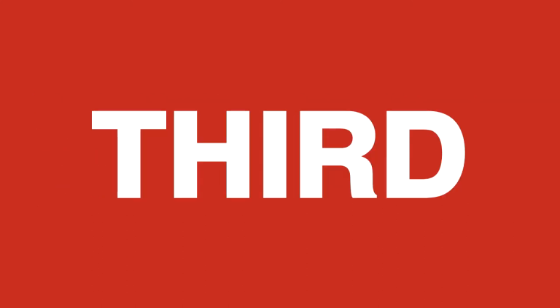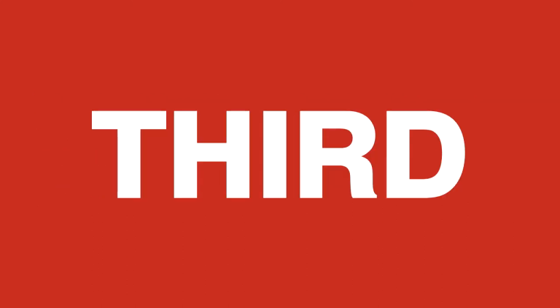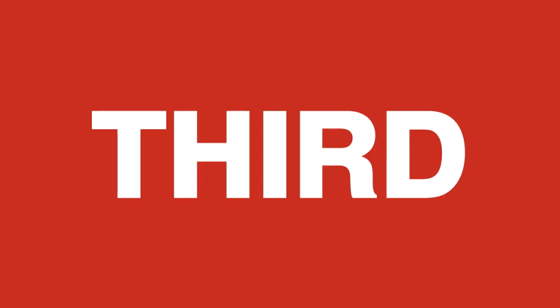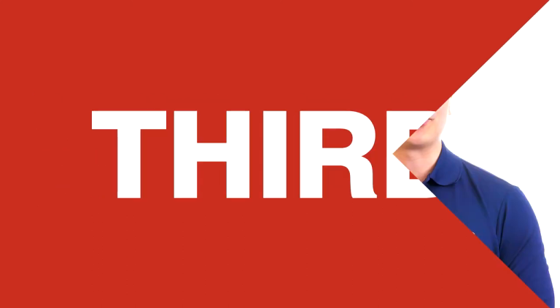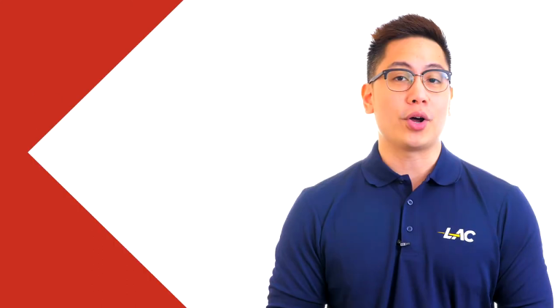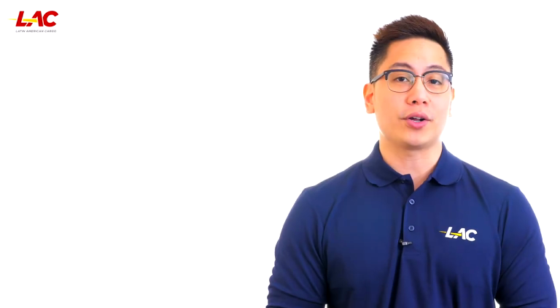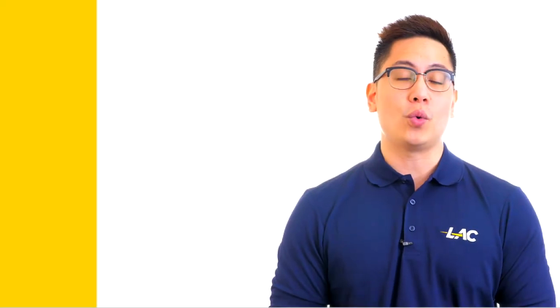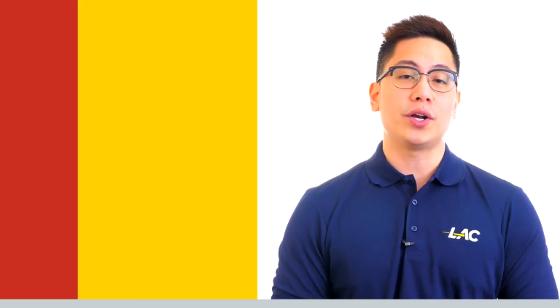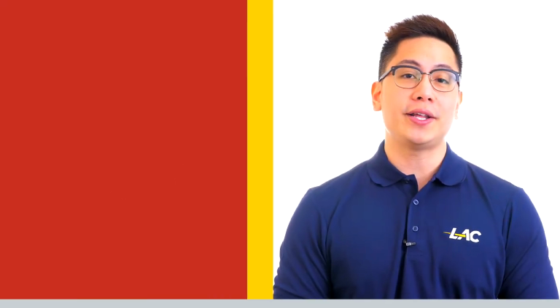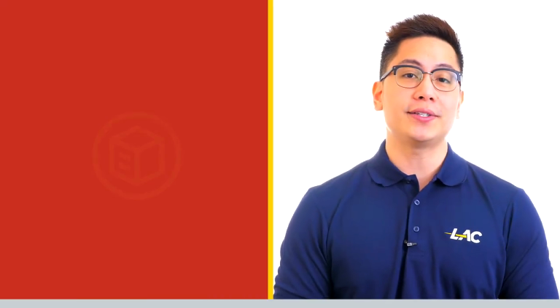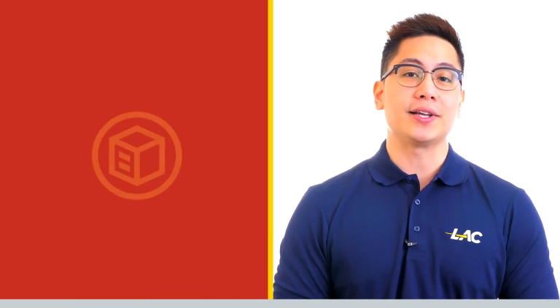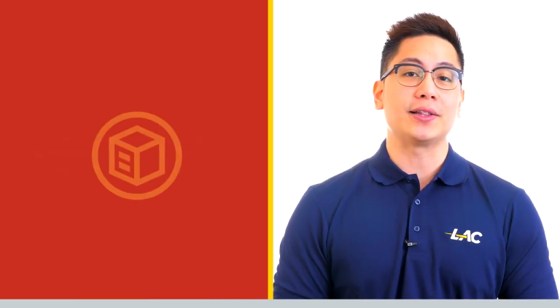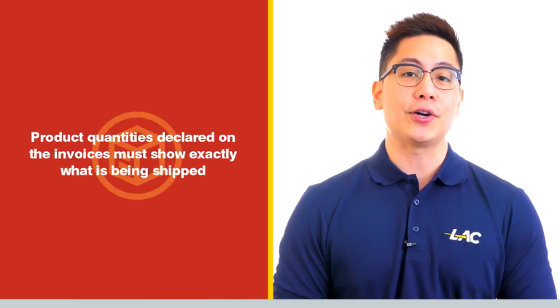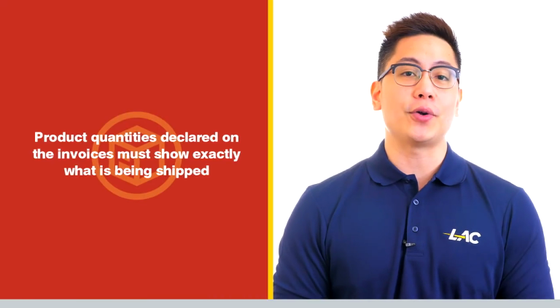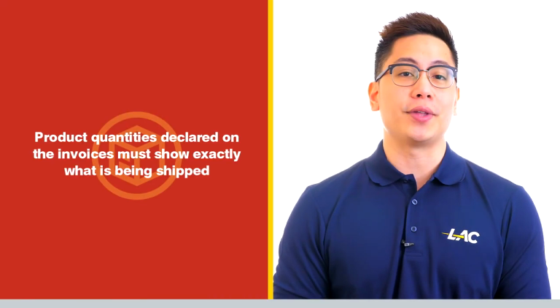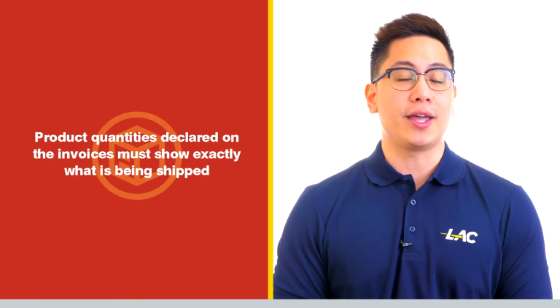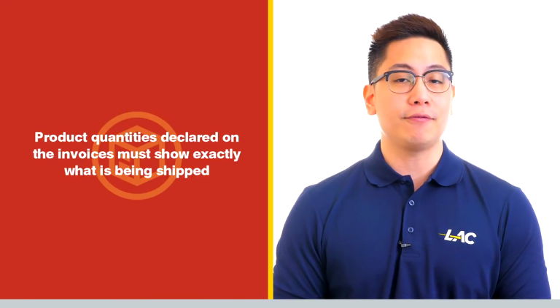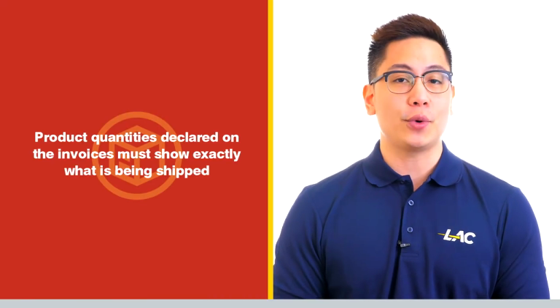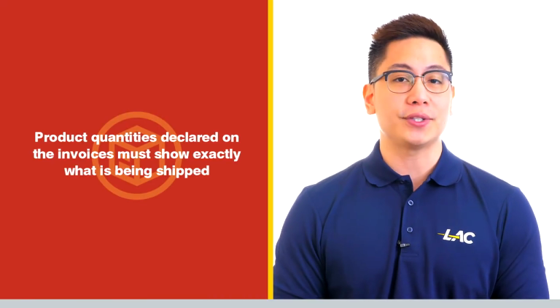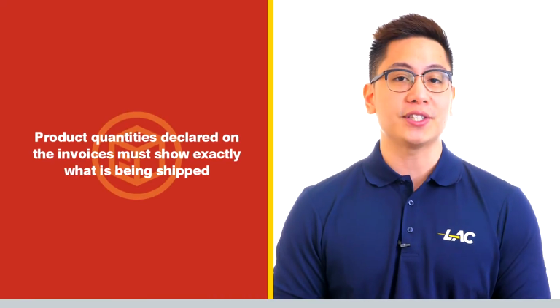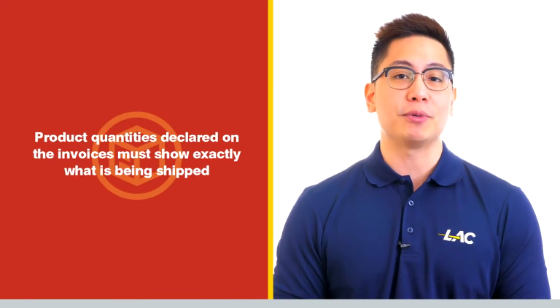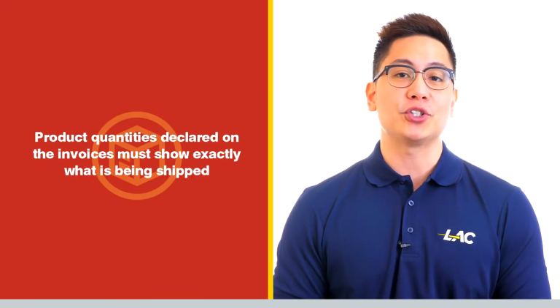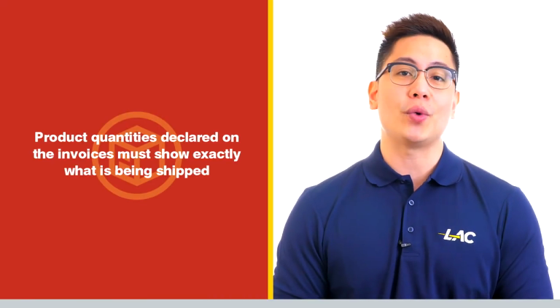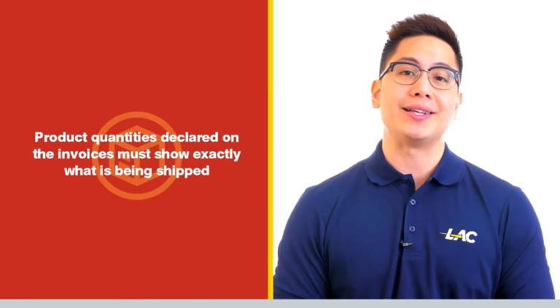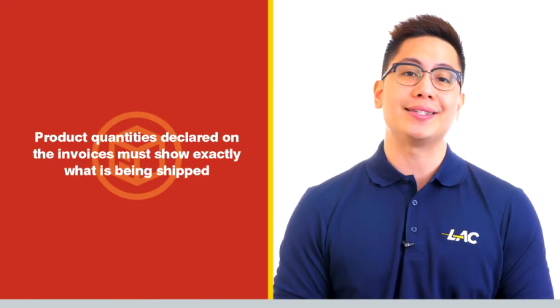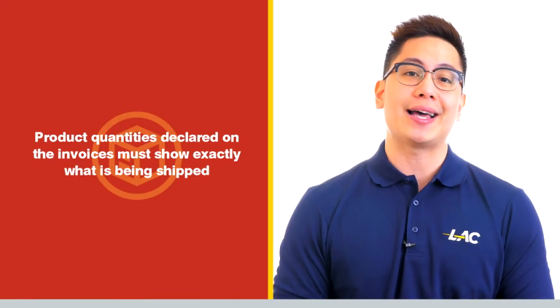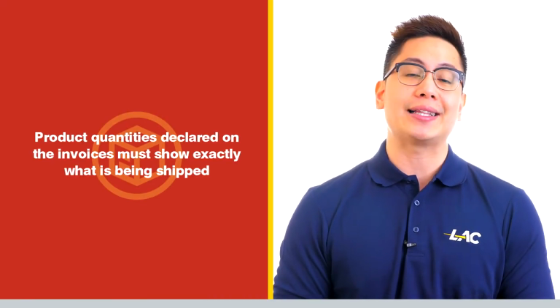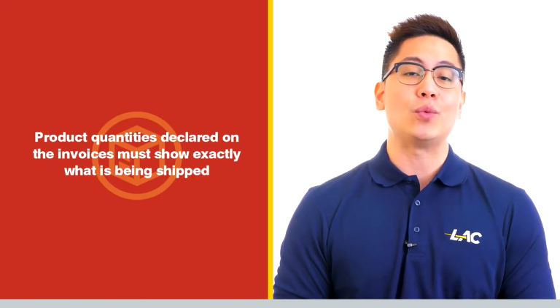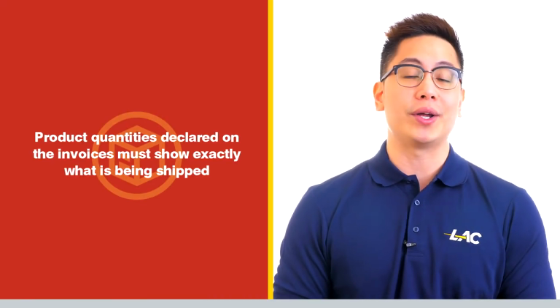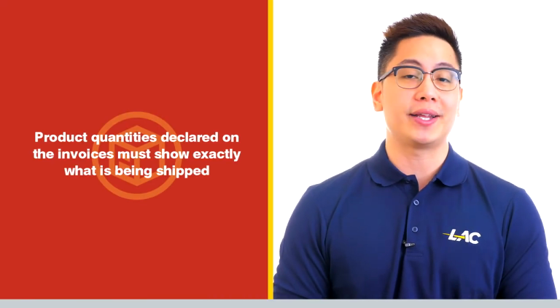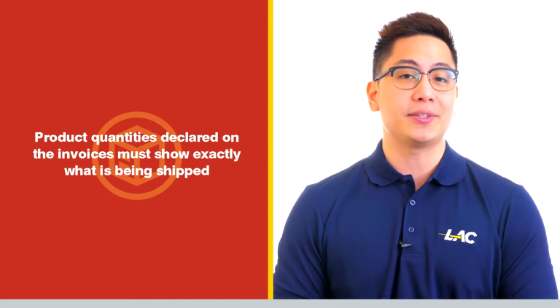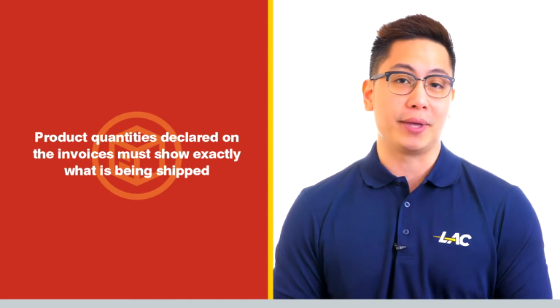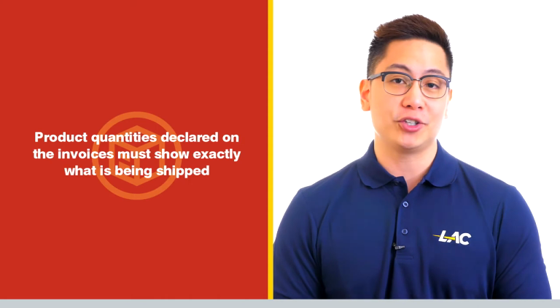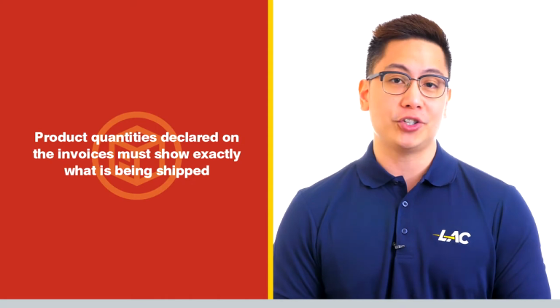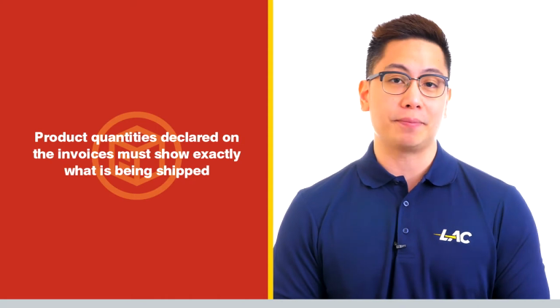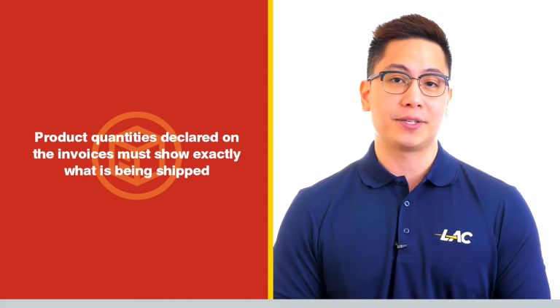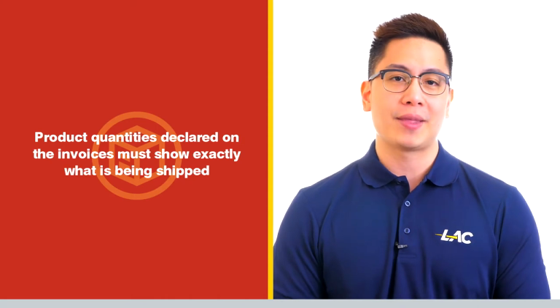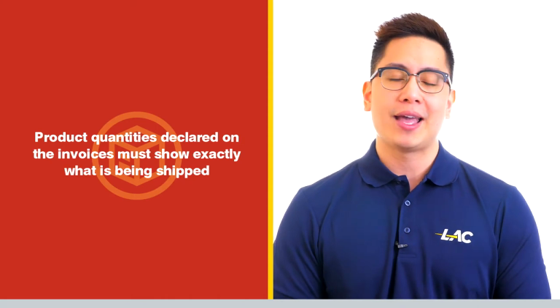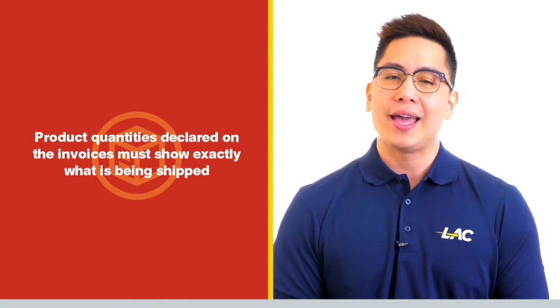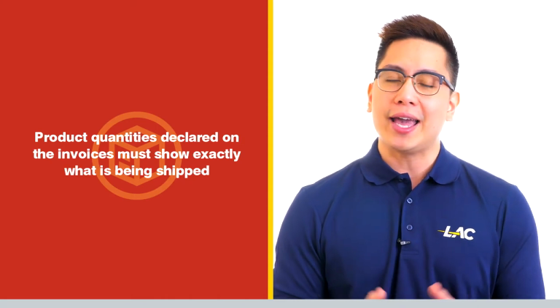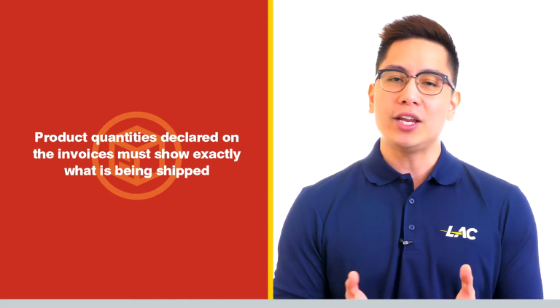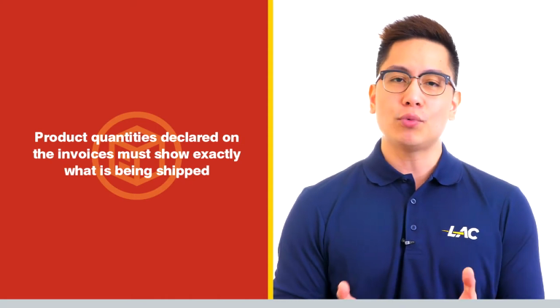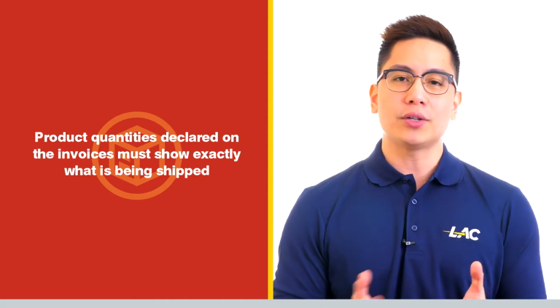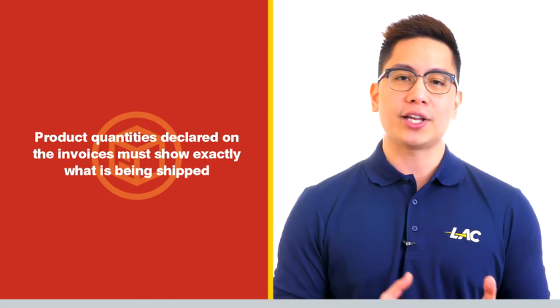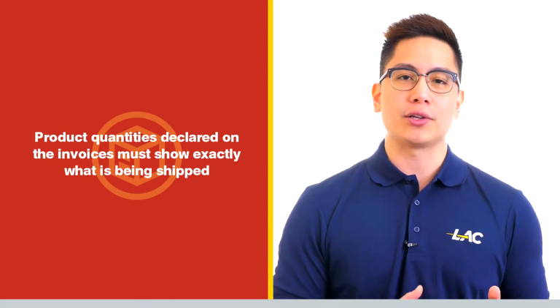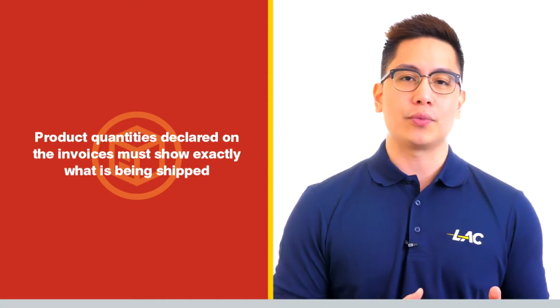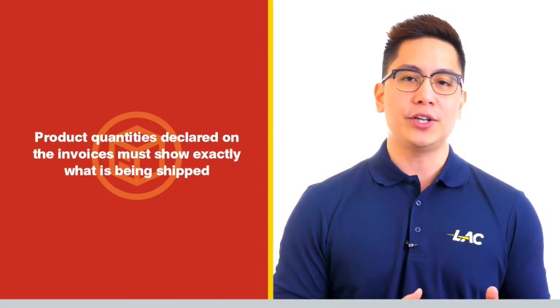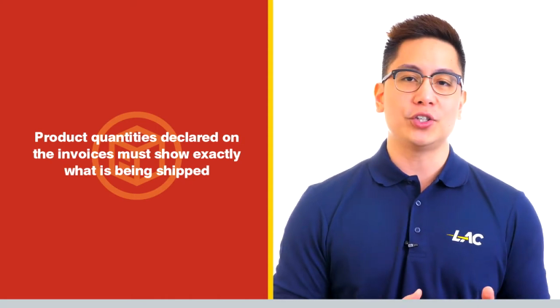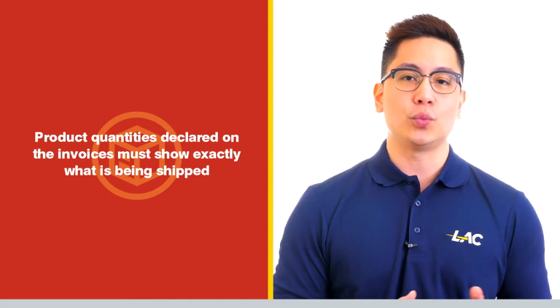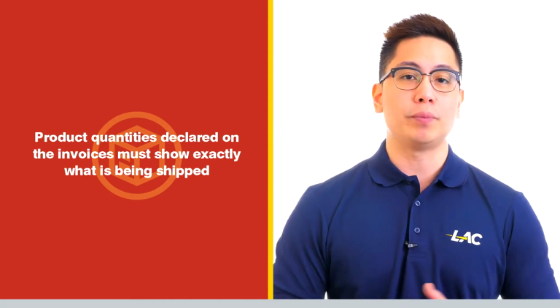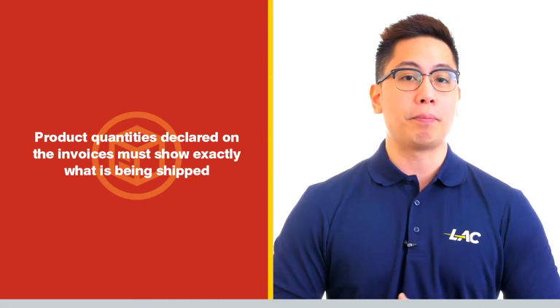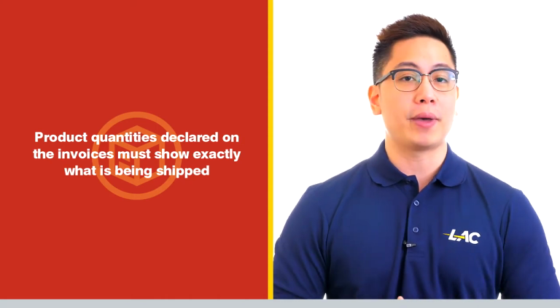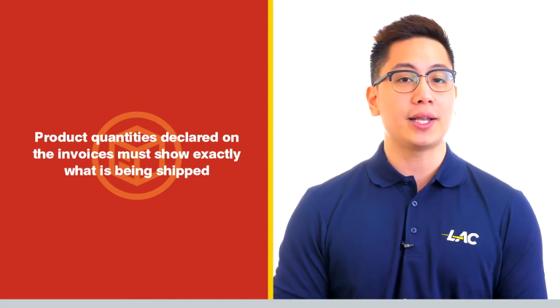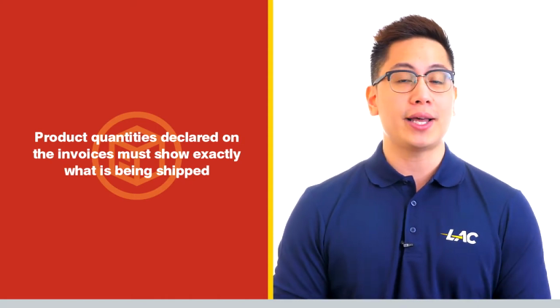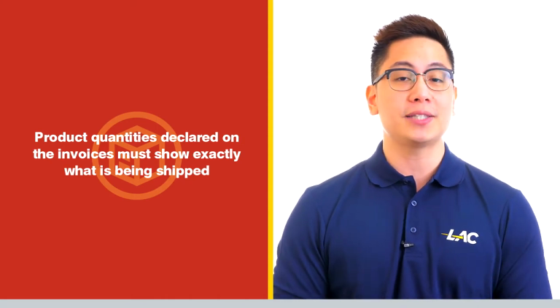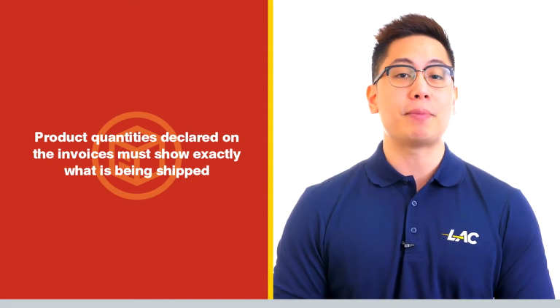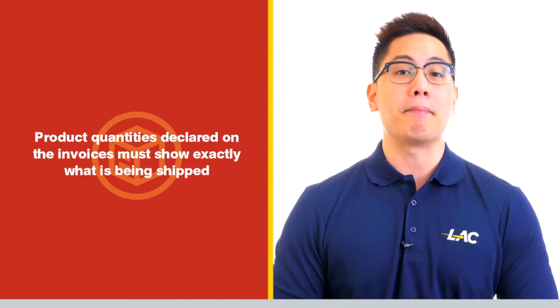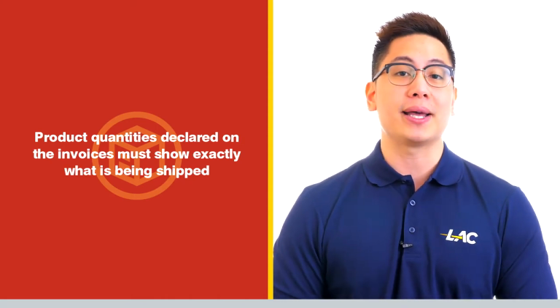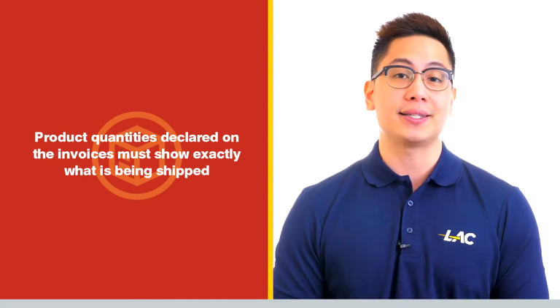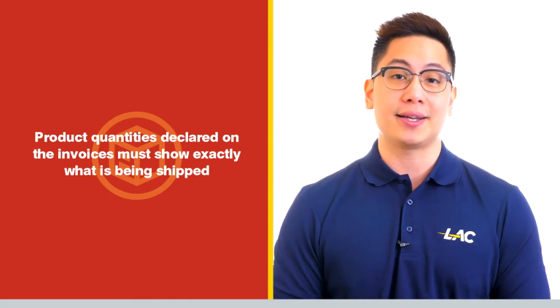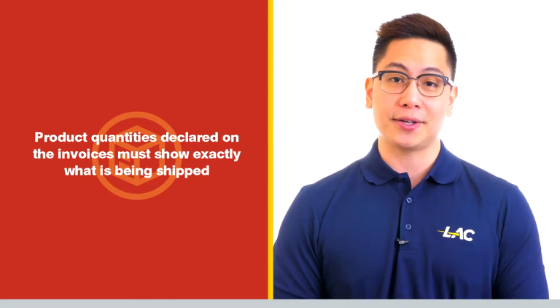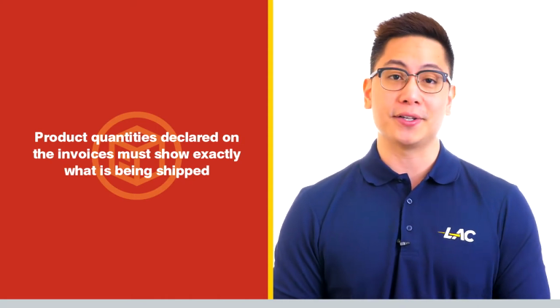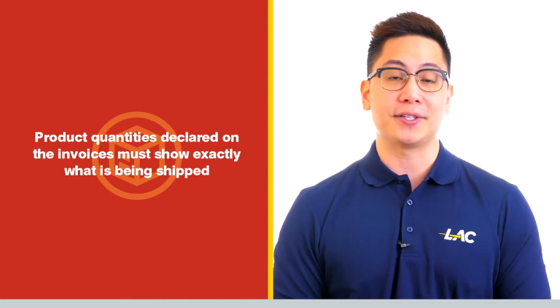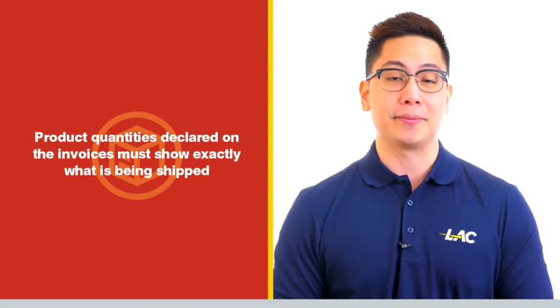Third, product quantities declared on the invoices must show exactly what is being shipped. Any wrong declaration will be penalized by Mexican customs.